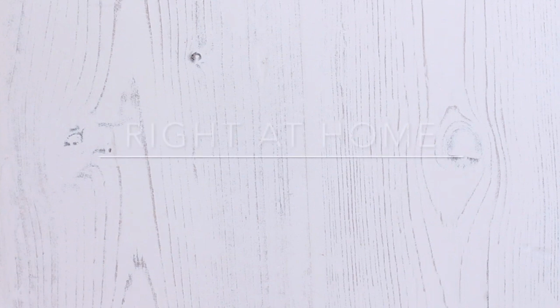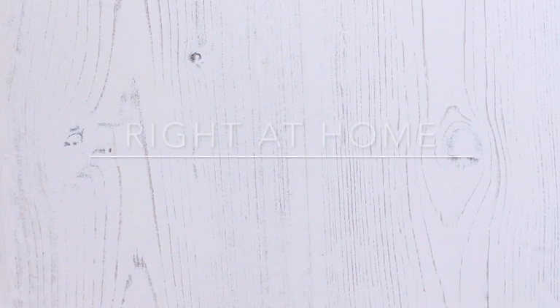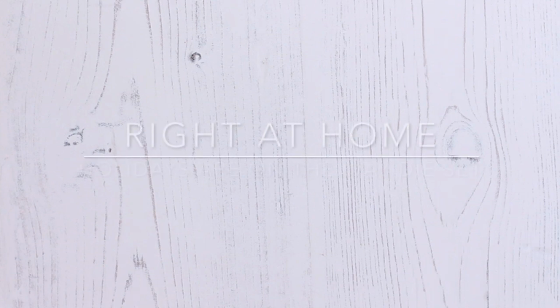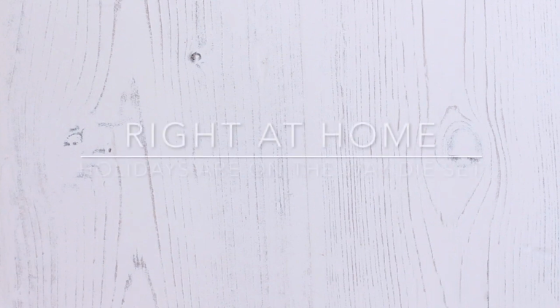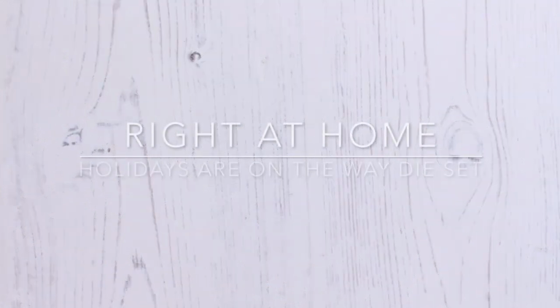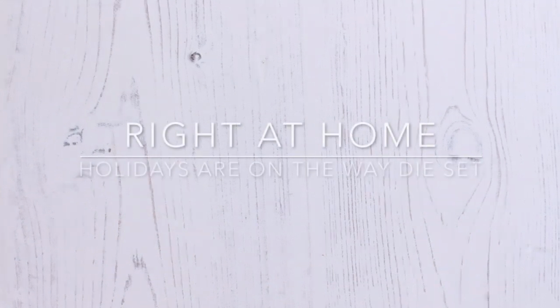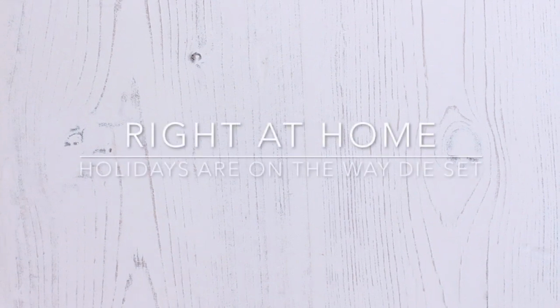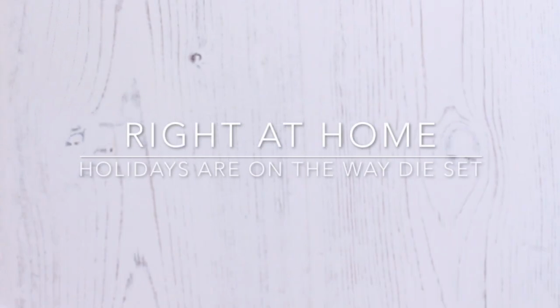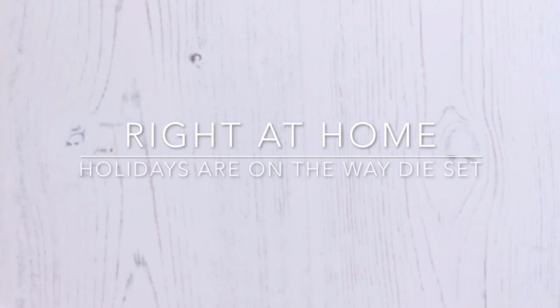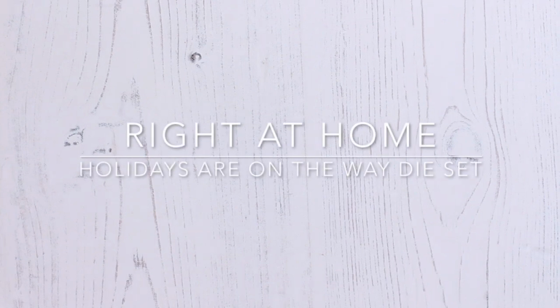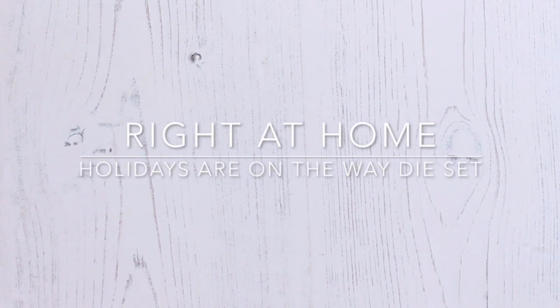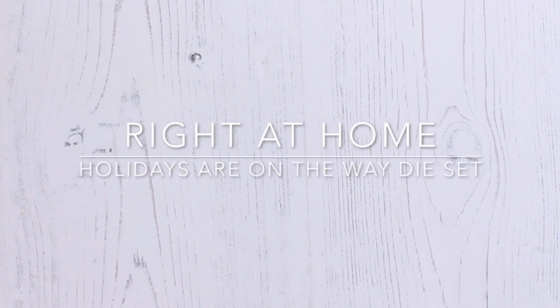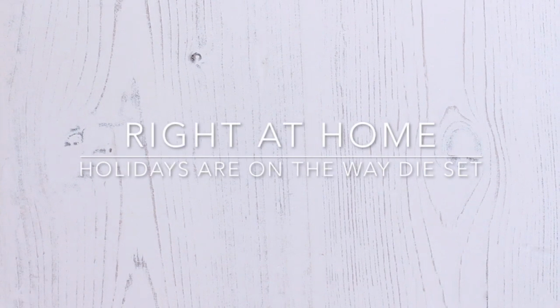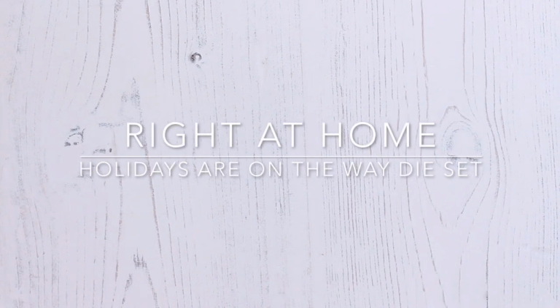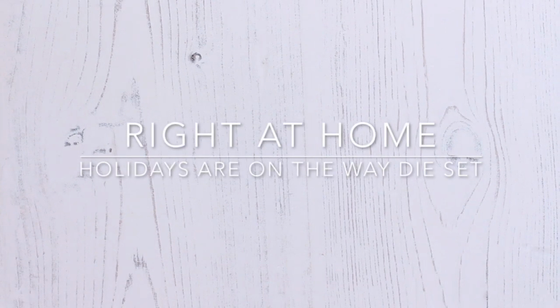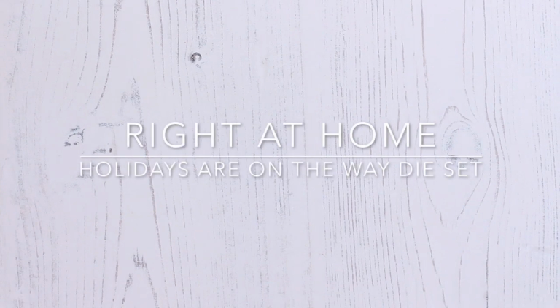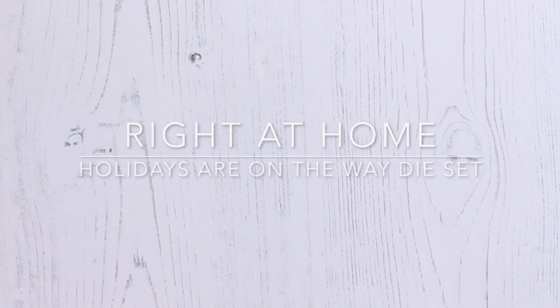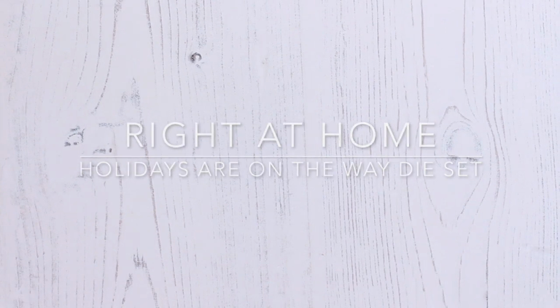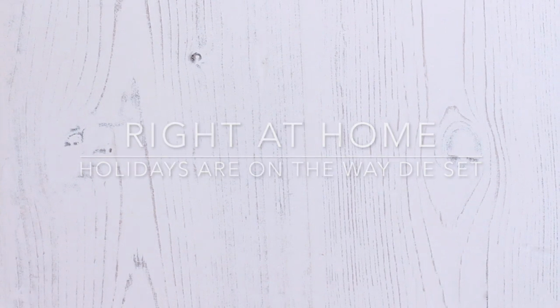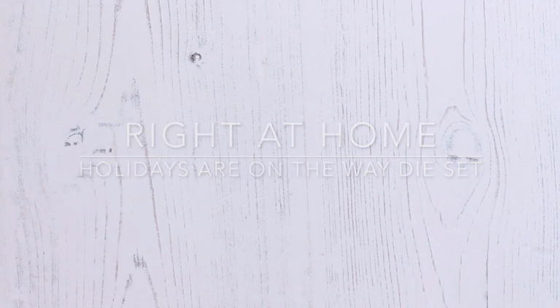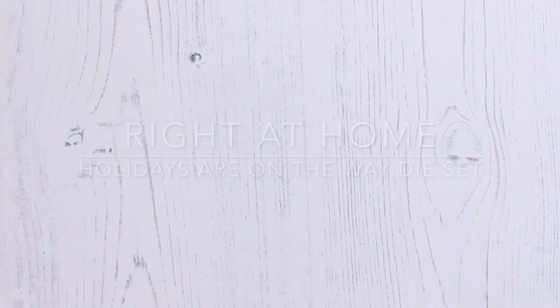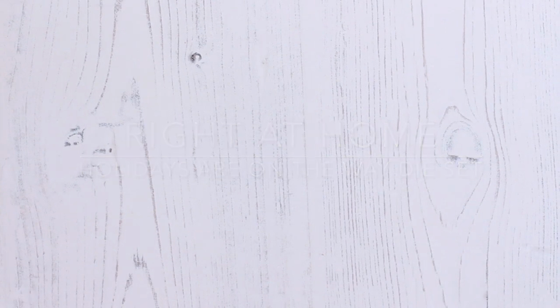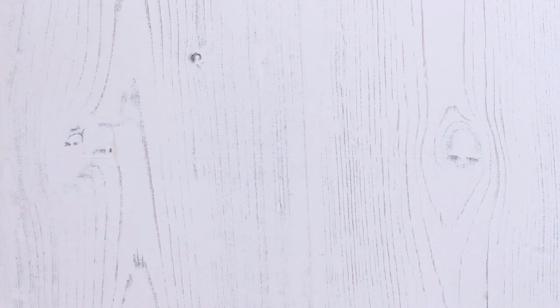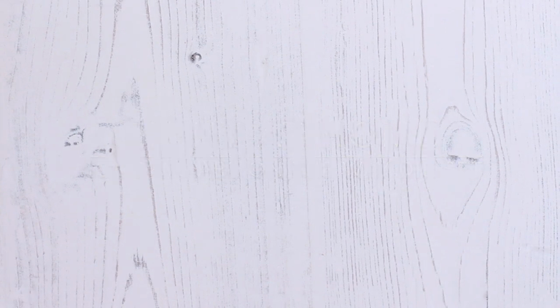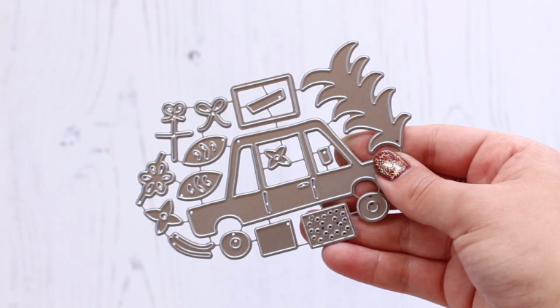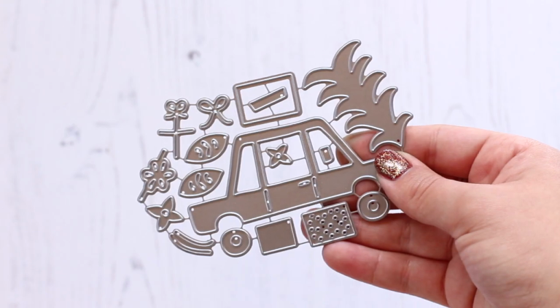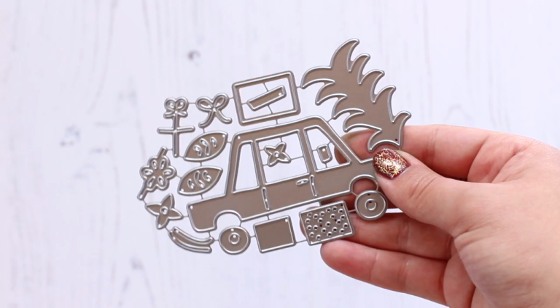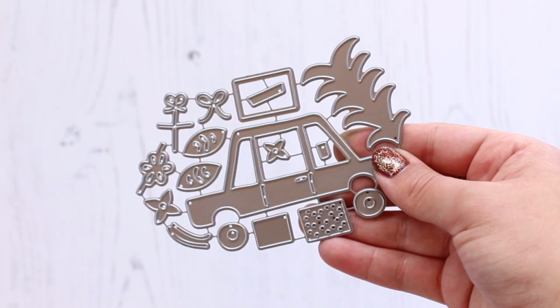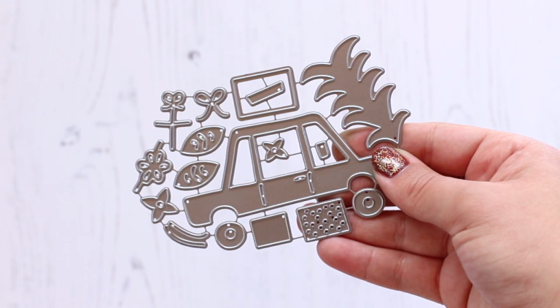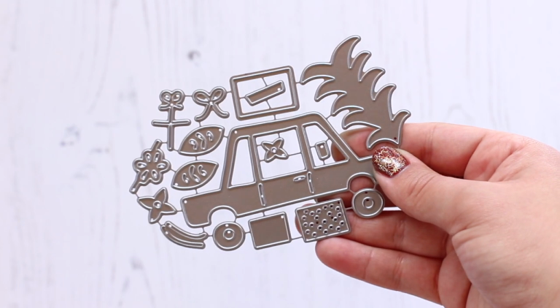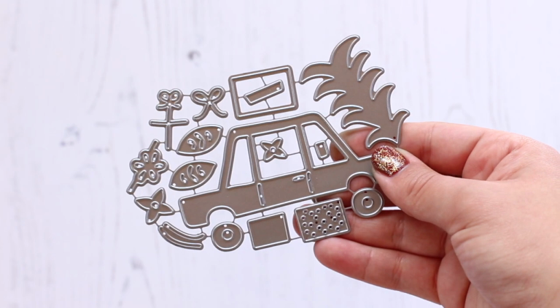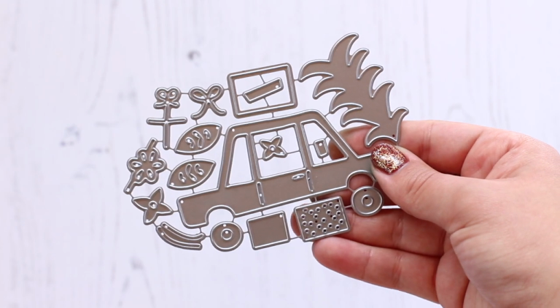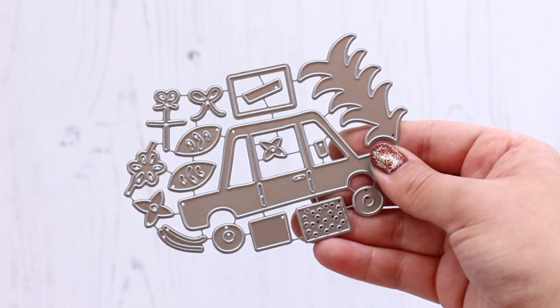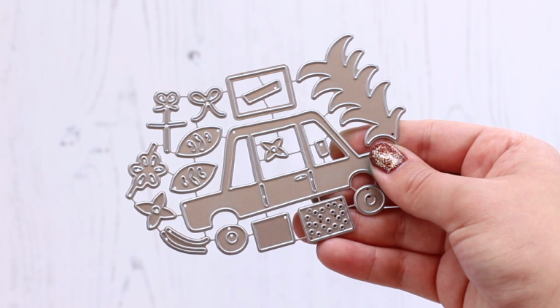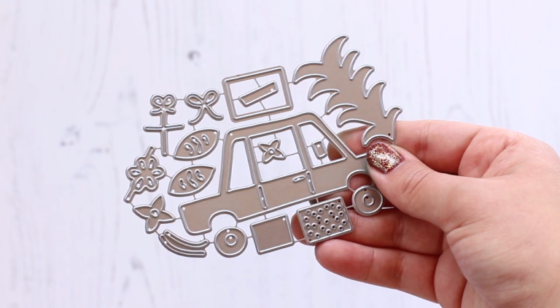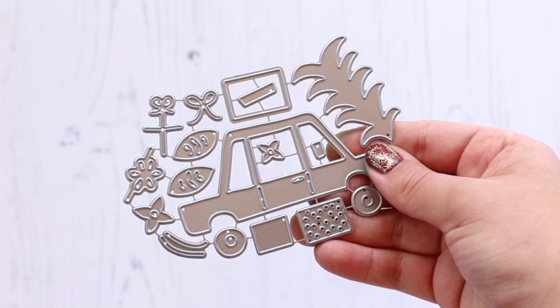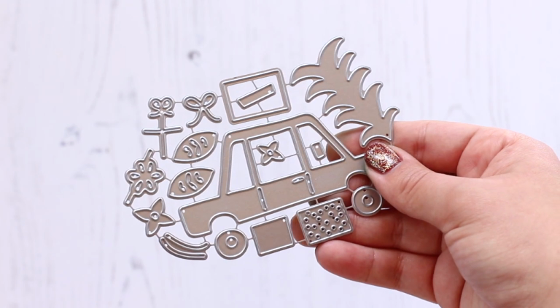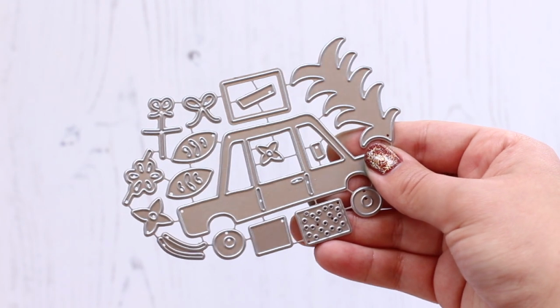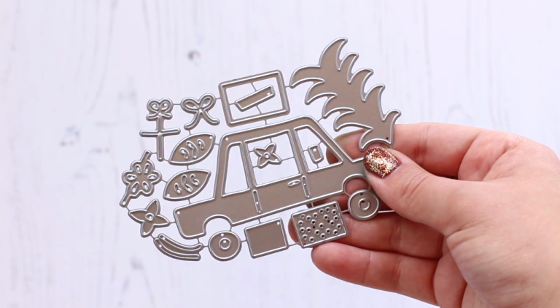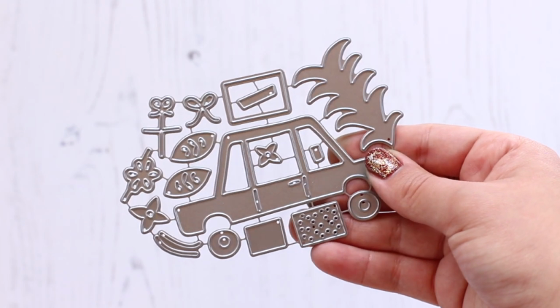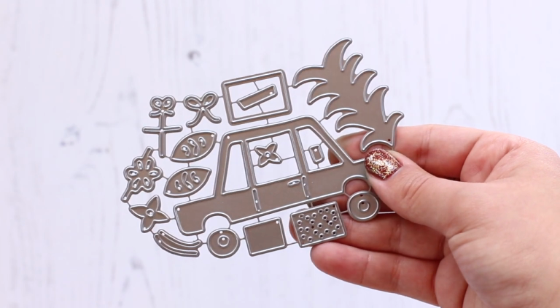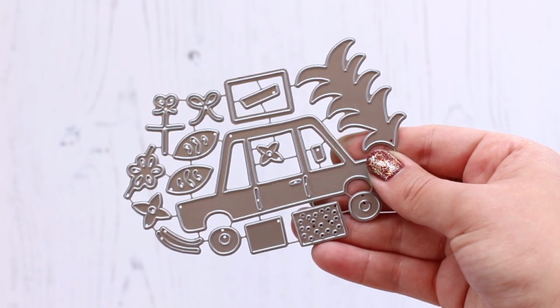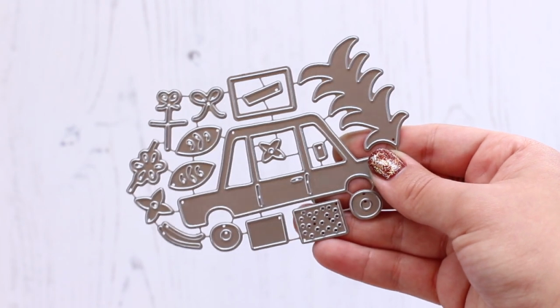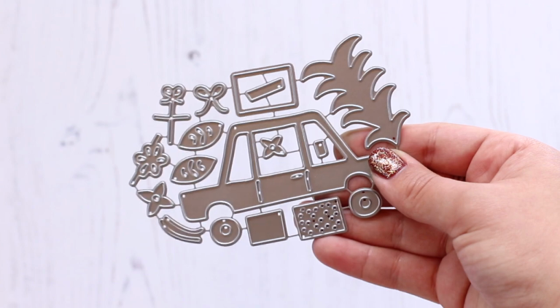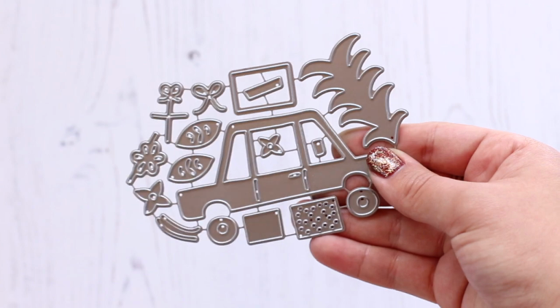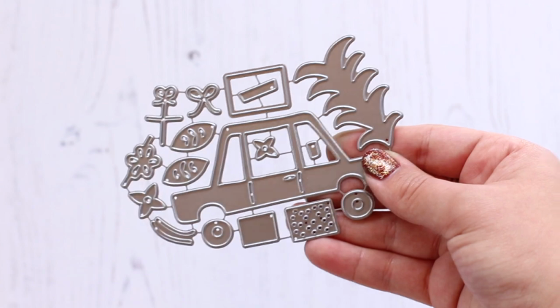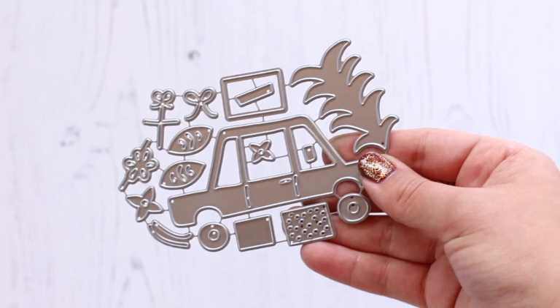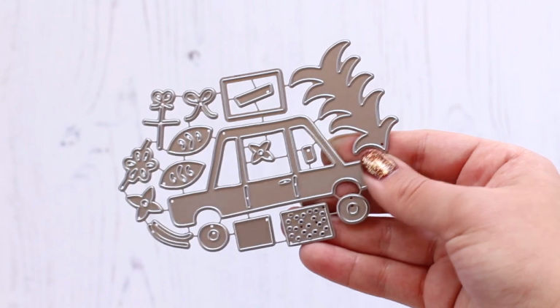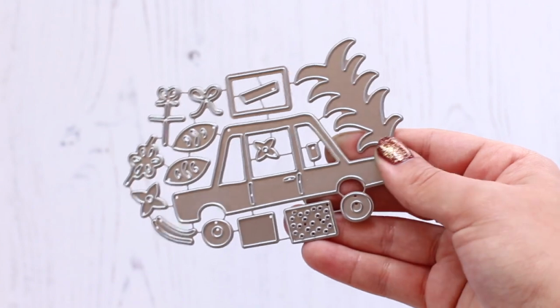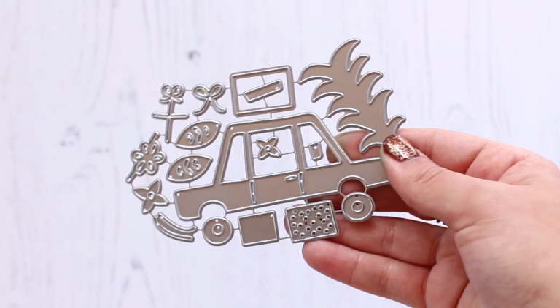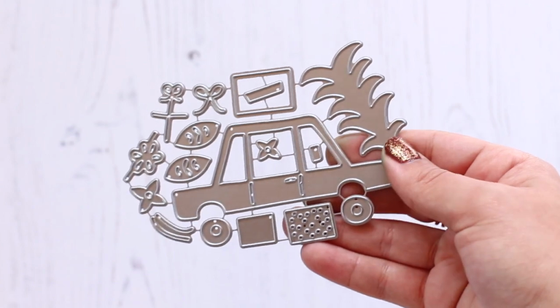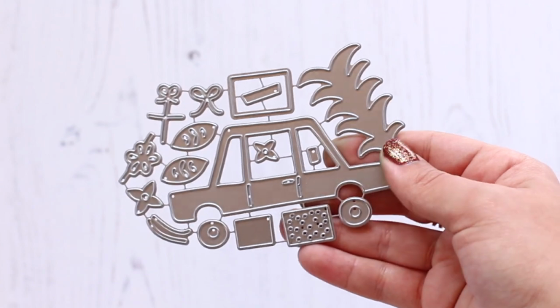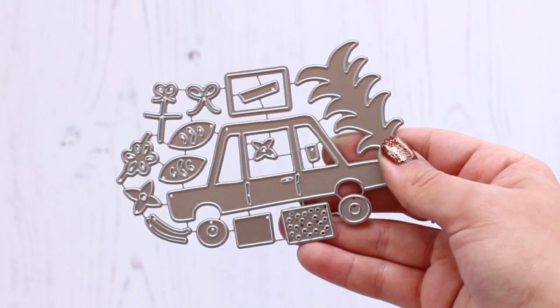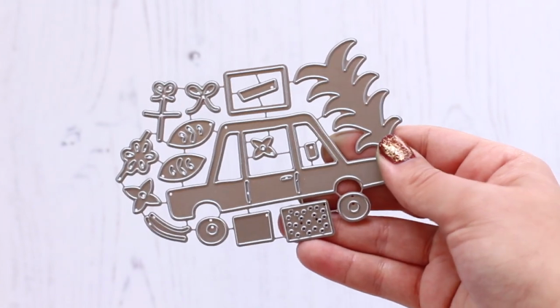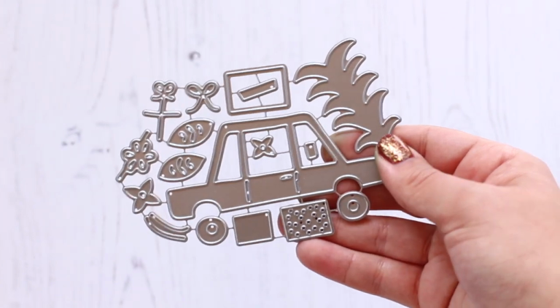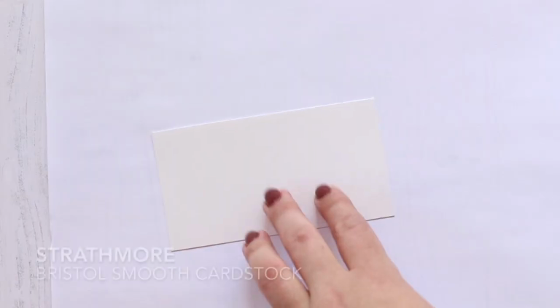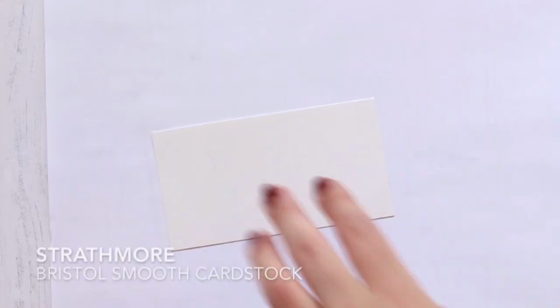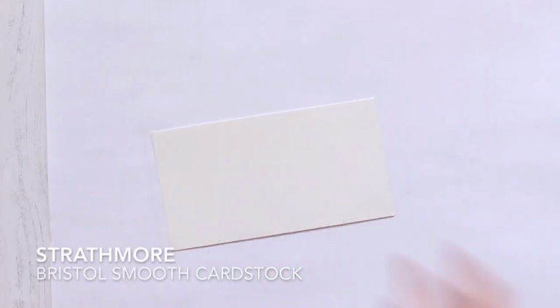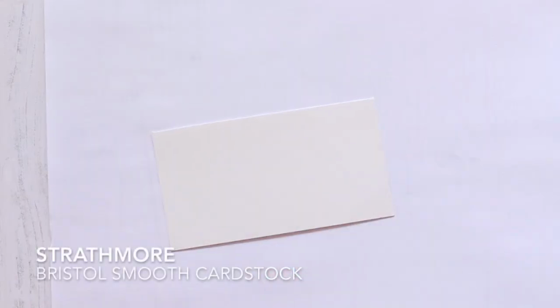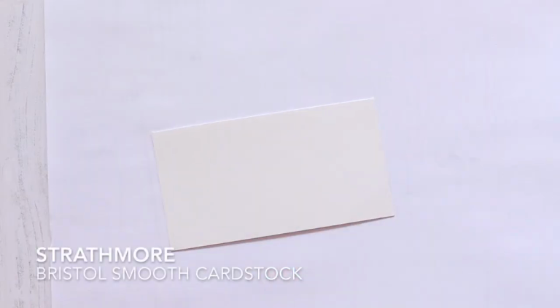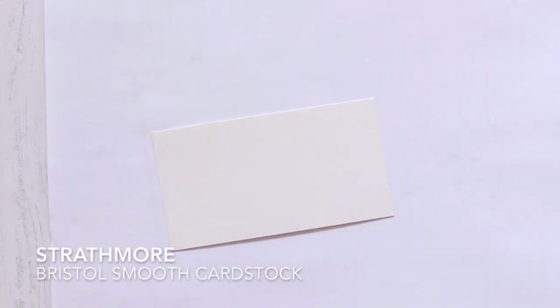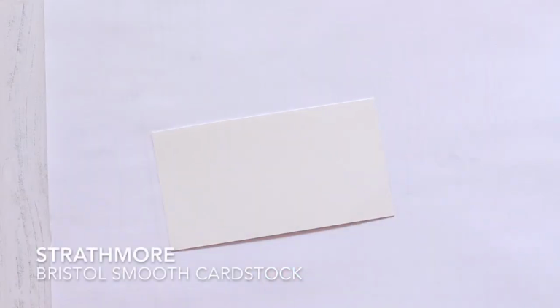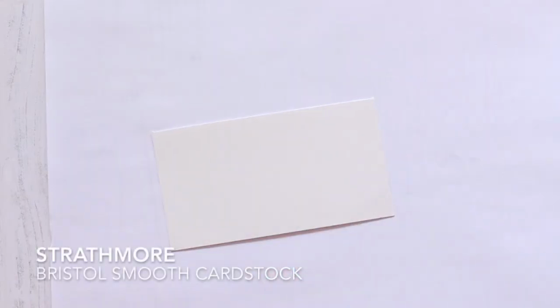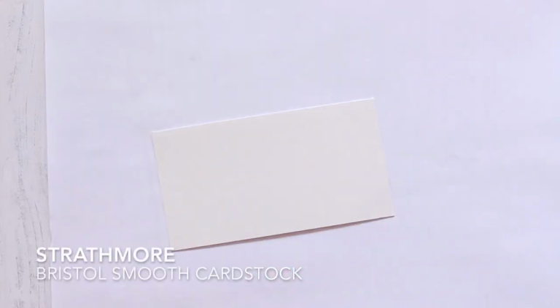Hi everyone! This is Nicole from Right at Home and today I'm going to be showing you the new Holidays Are On The Way die set.